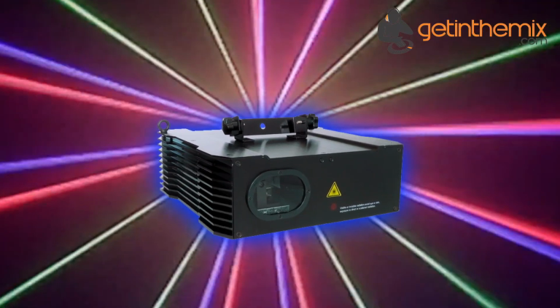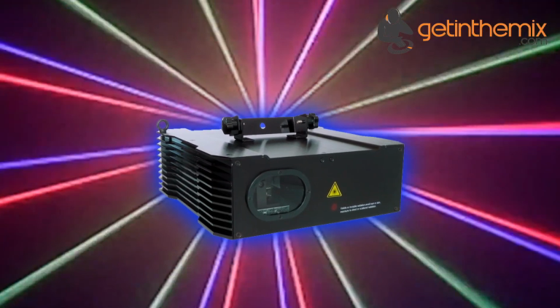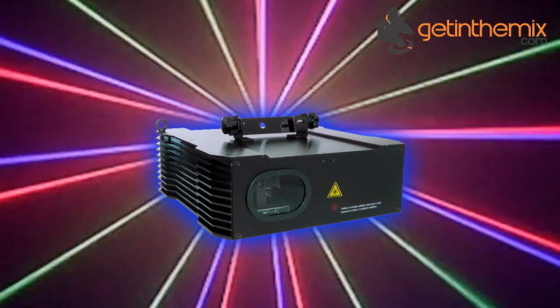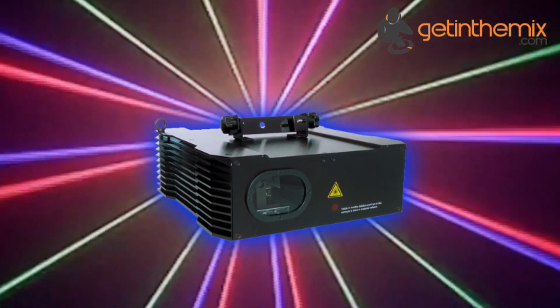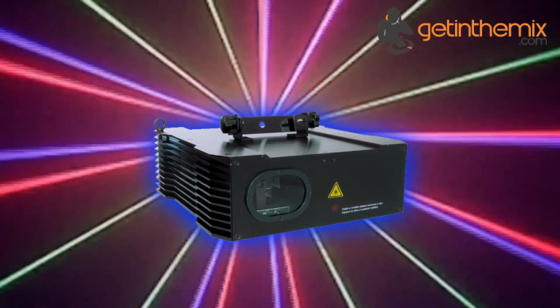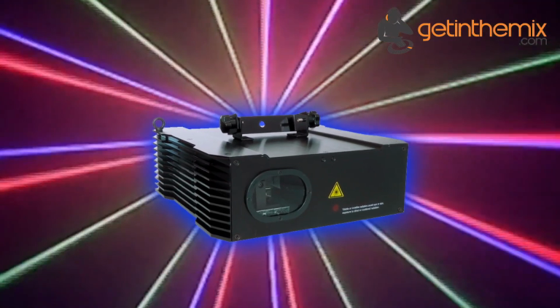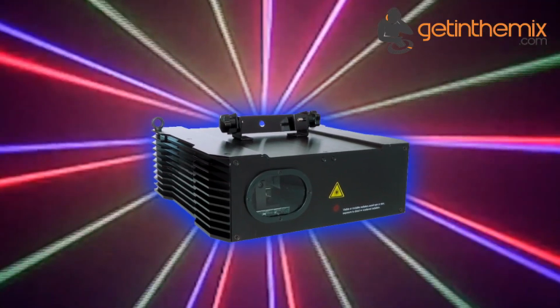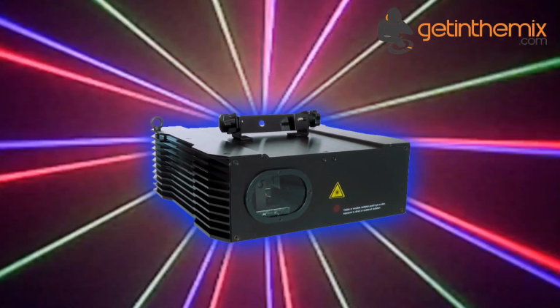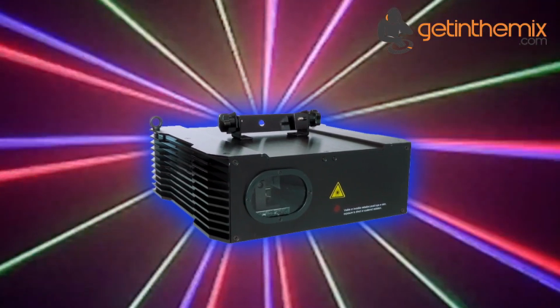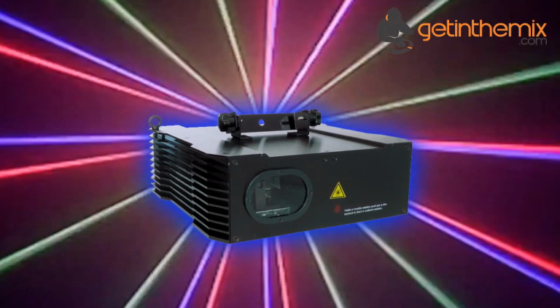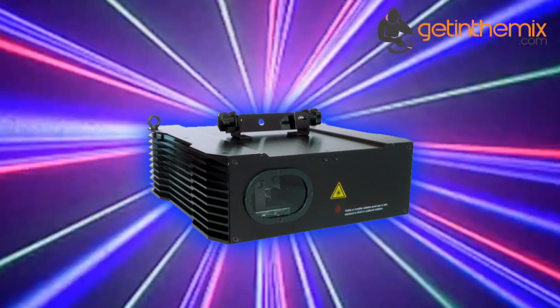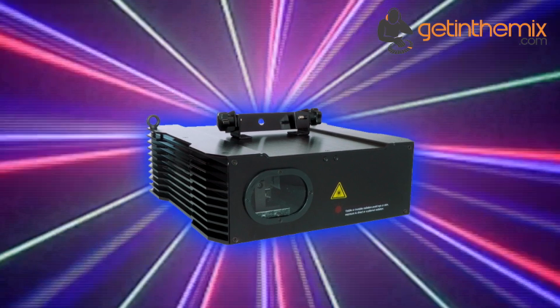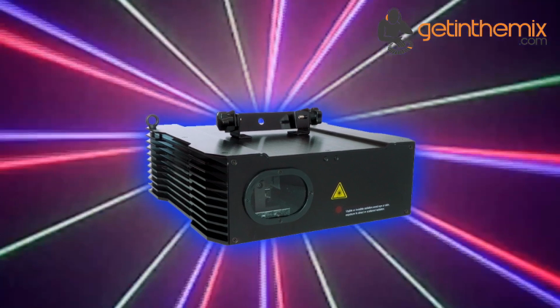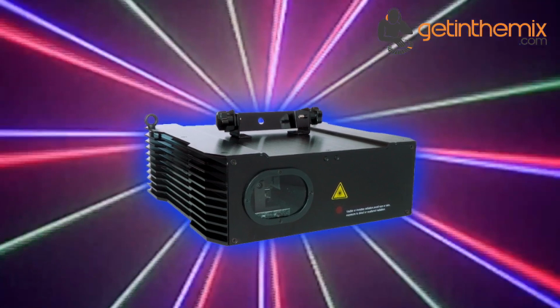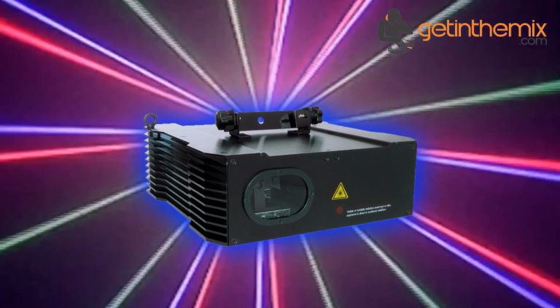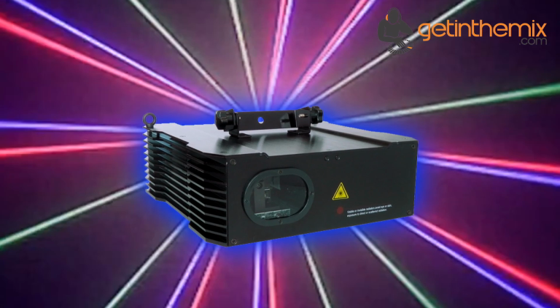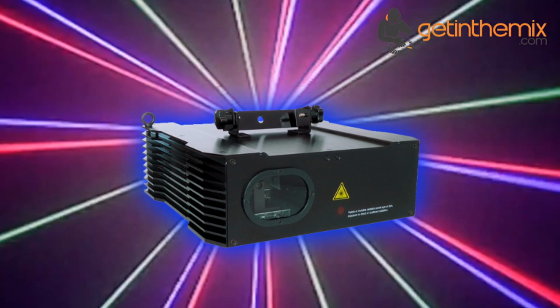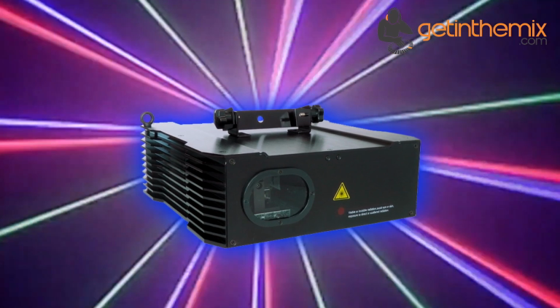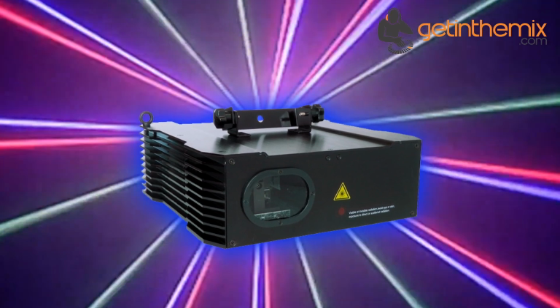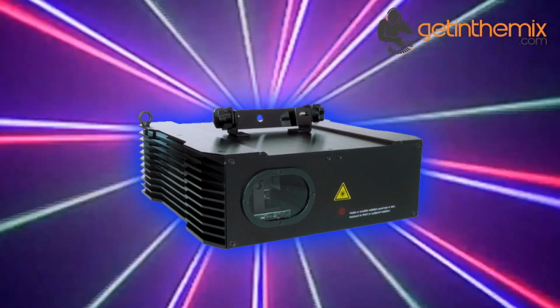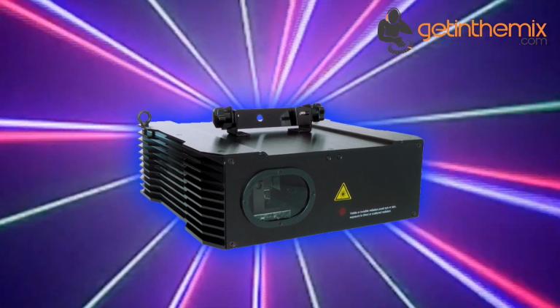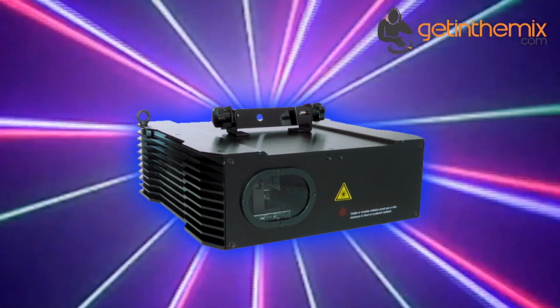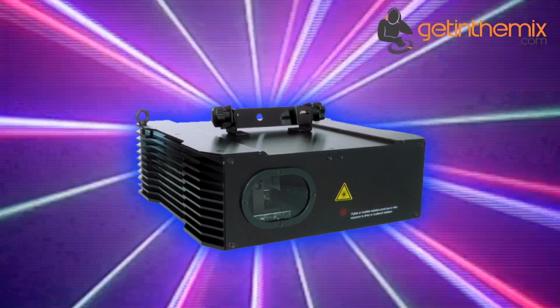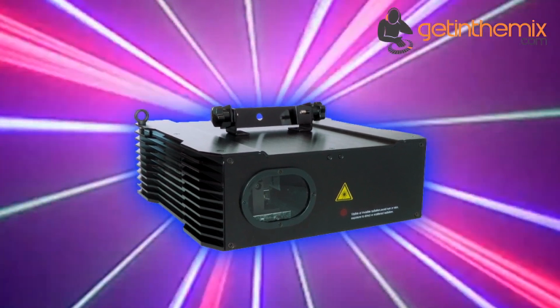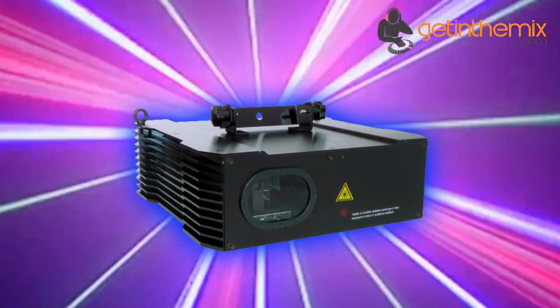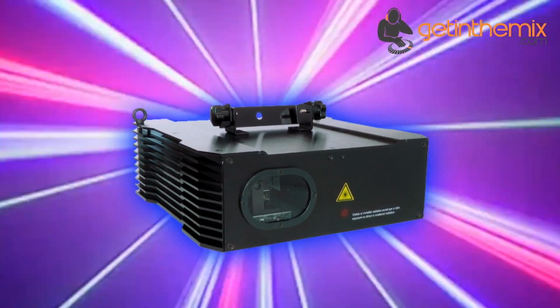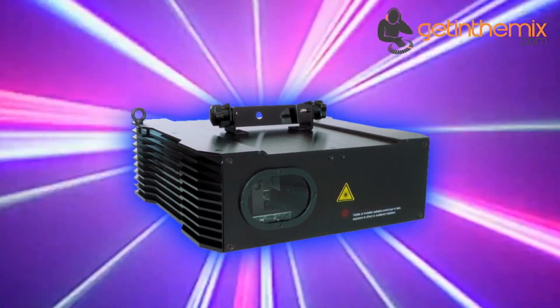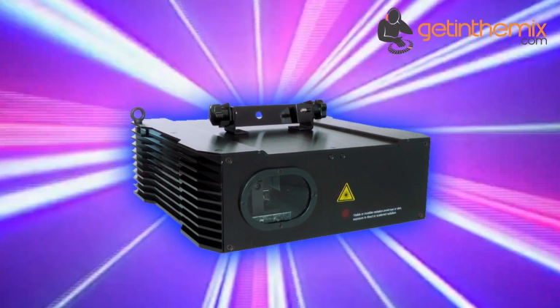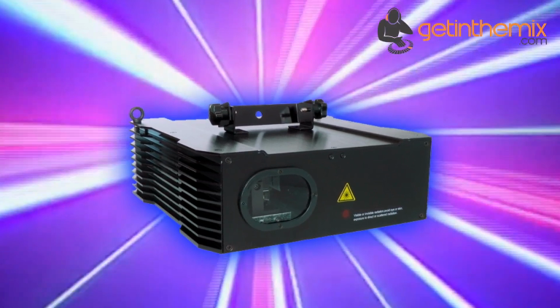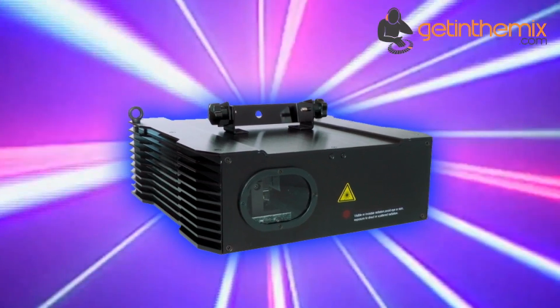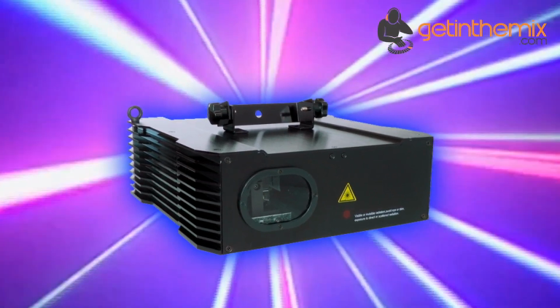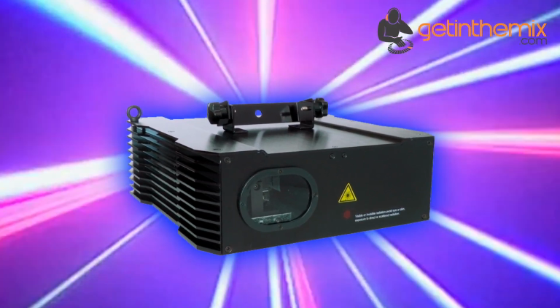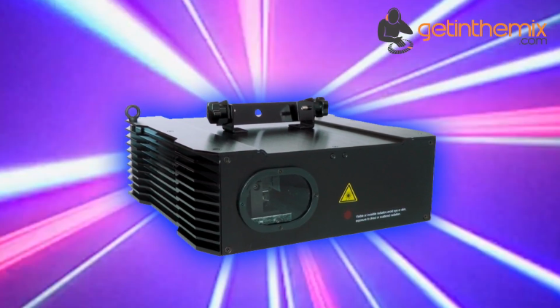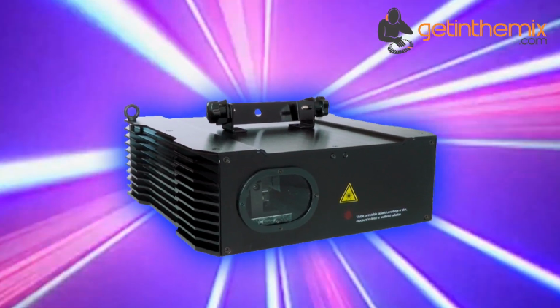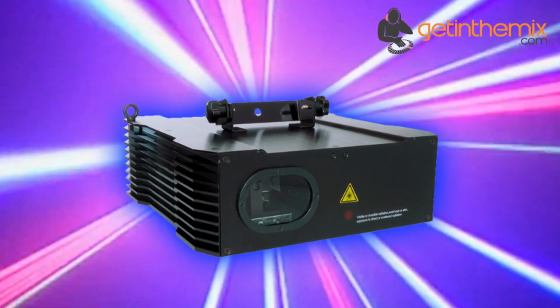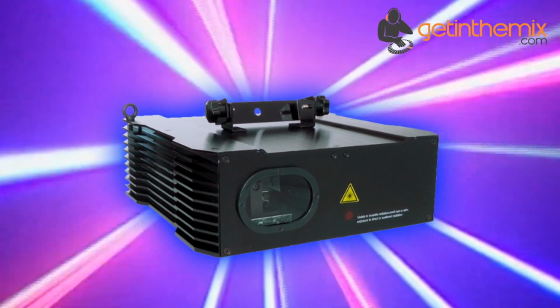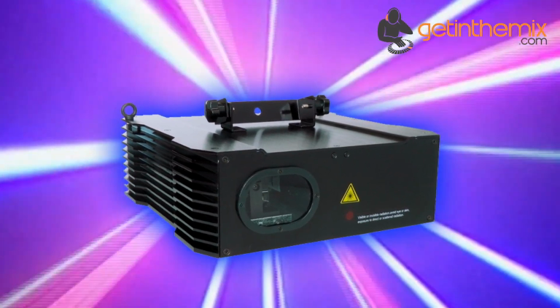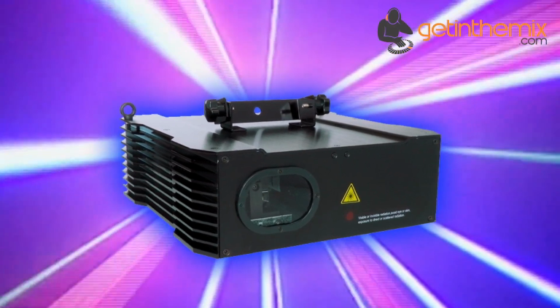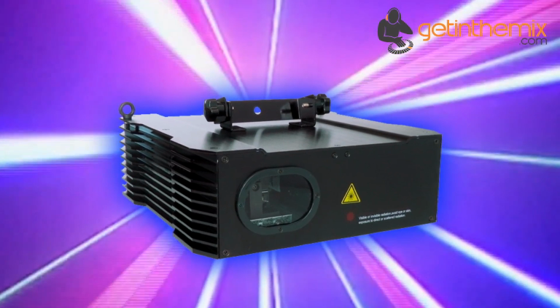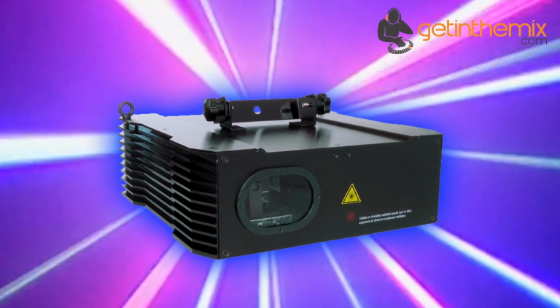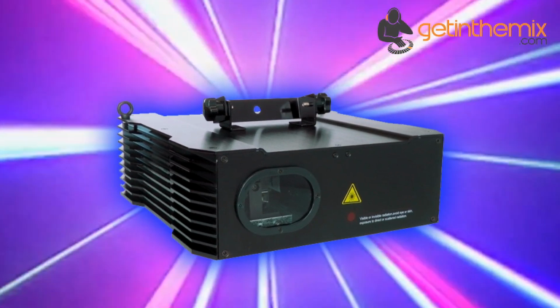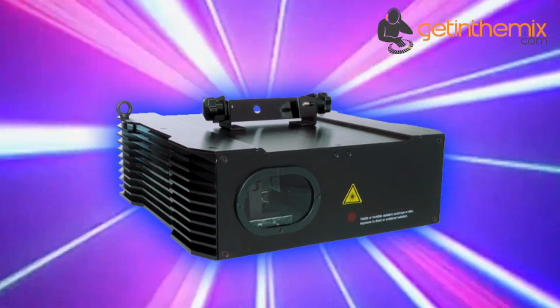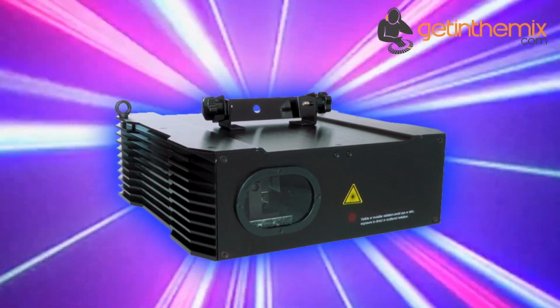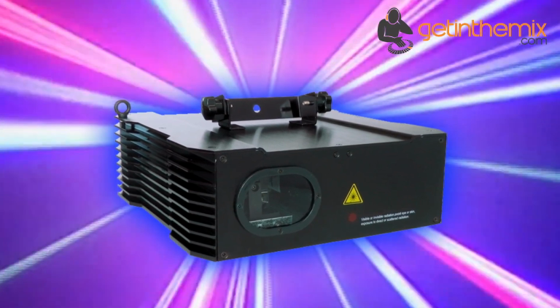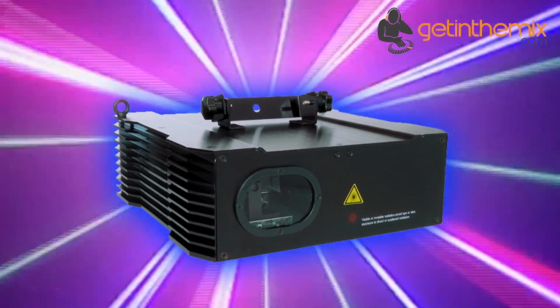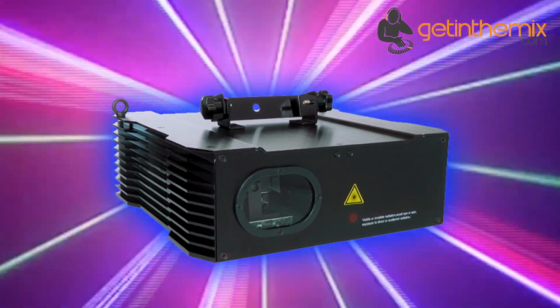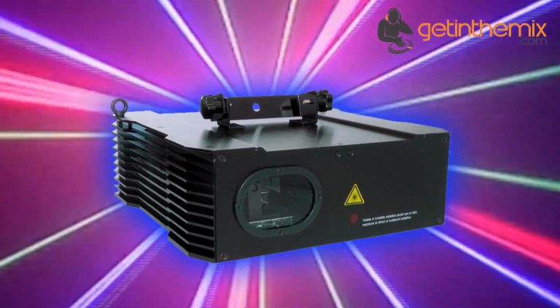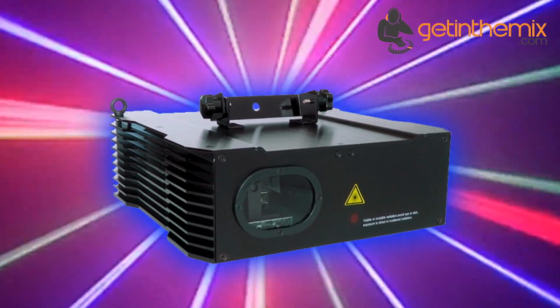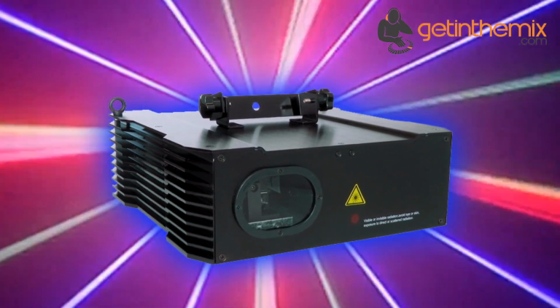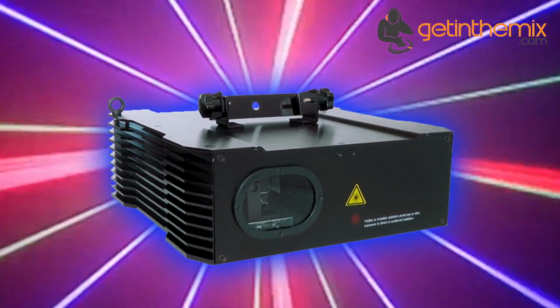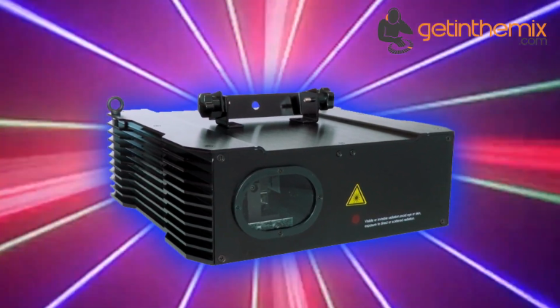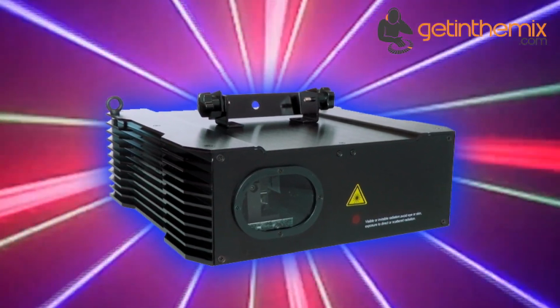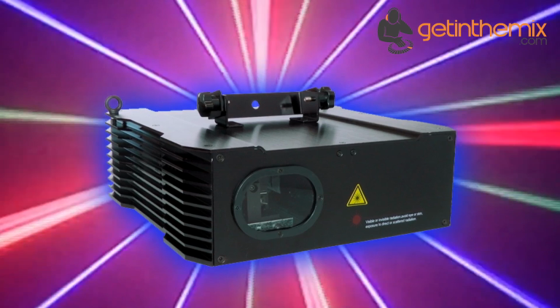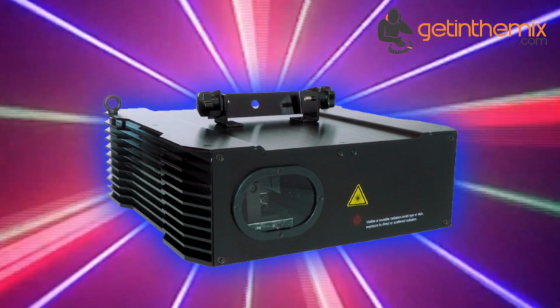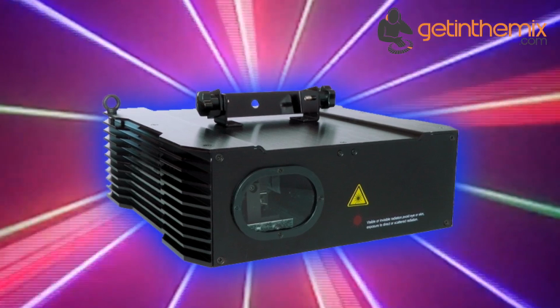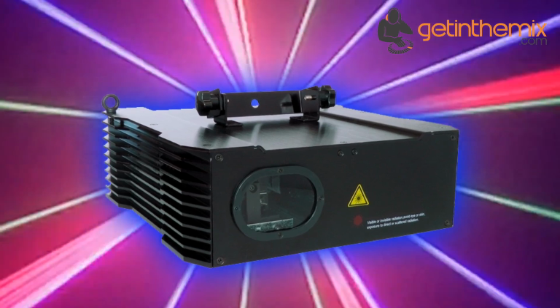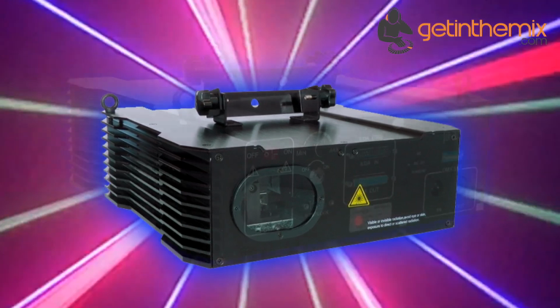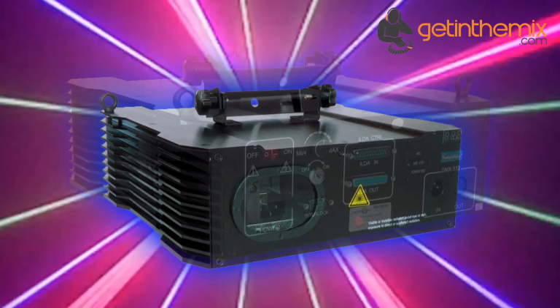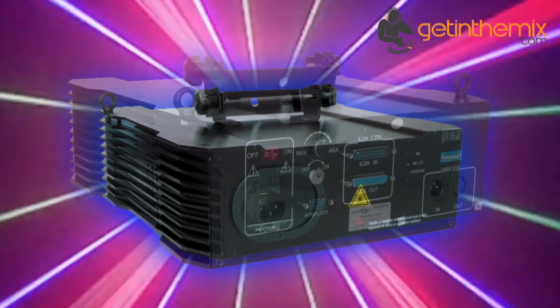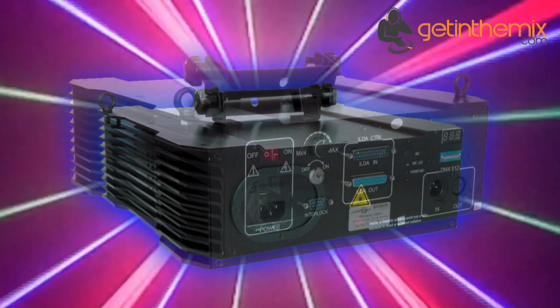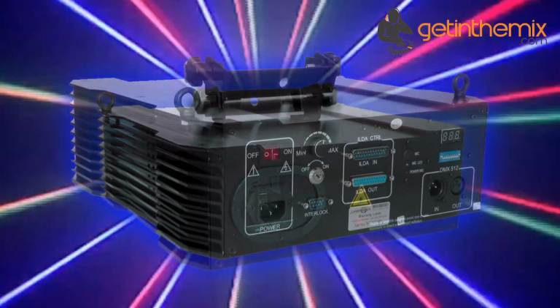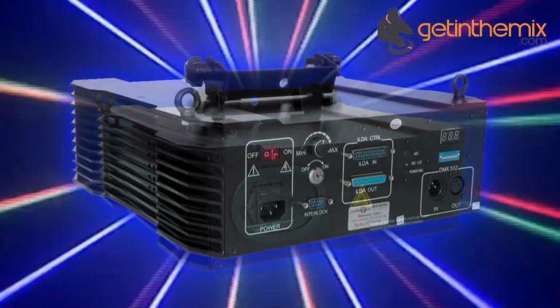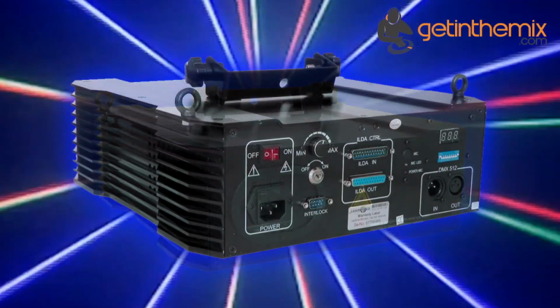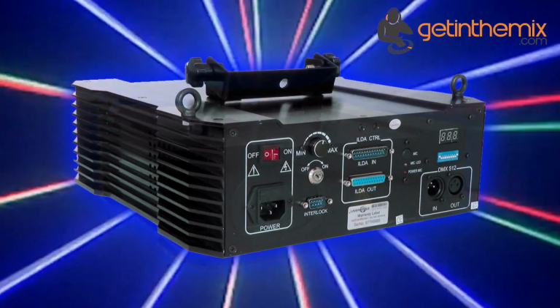Through DMX, about 200 preset patterns like waves, tunnels, and circles can be projected in different colours and at various speeds.